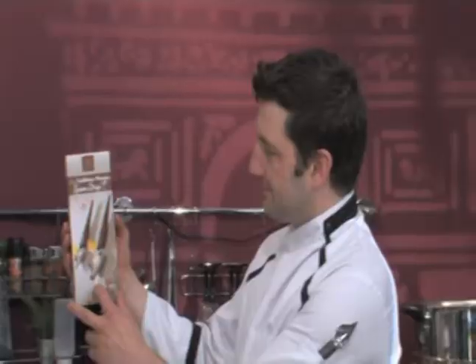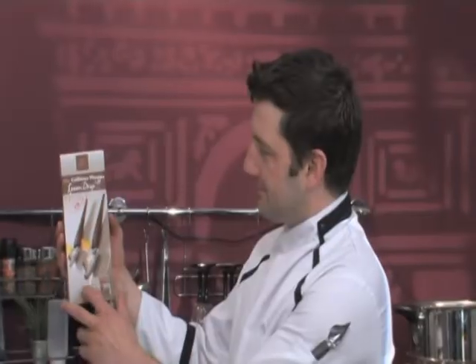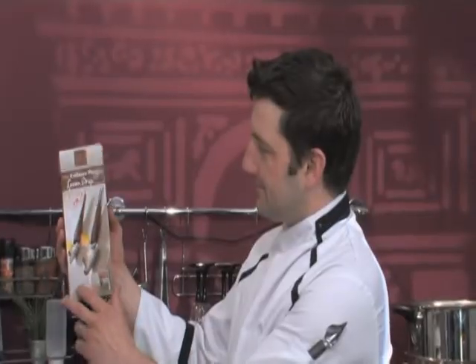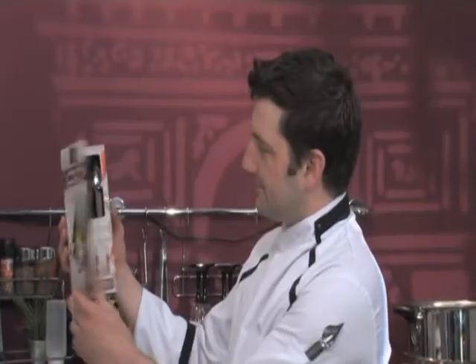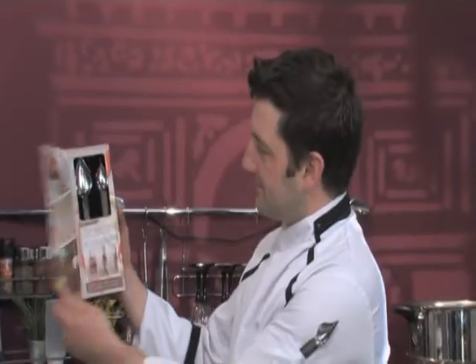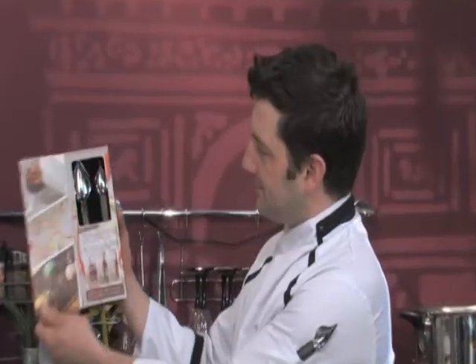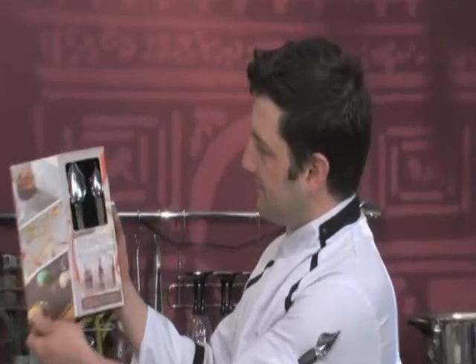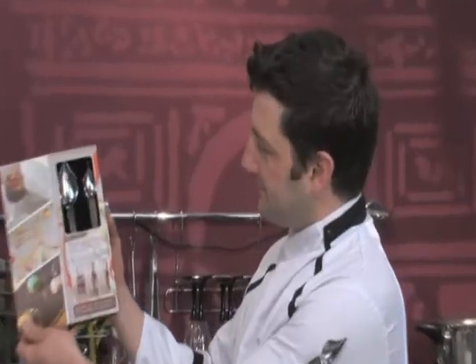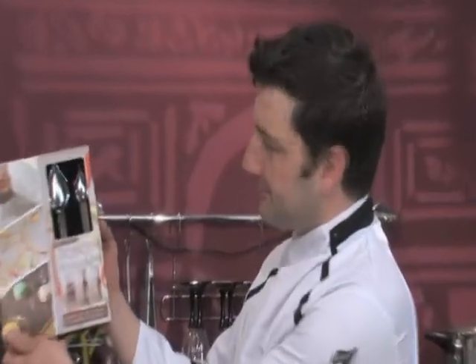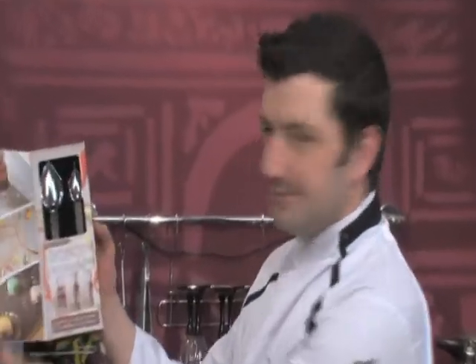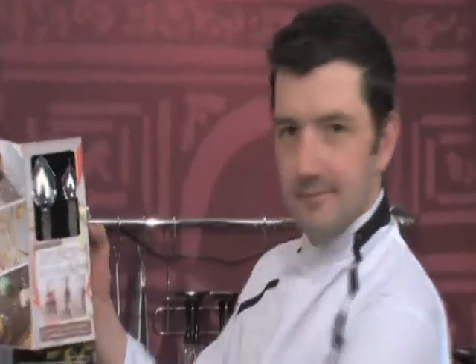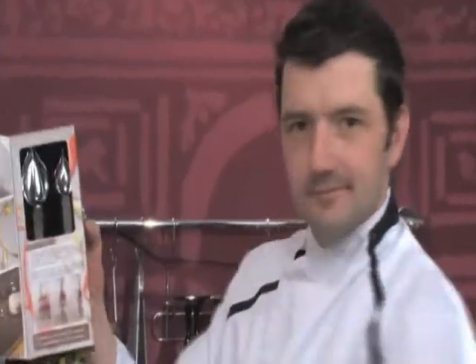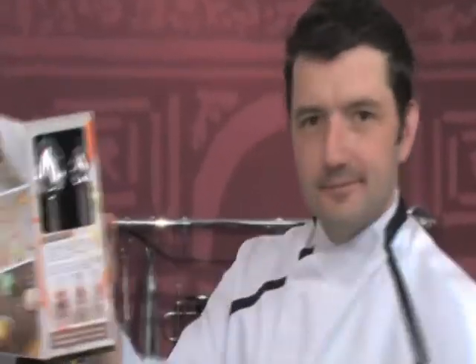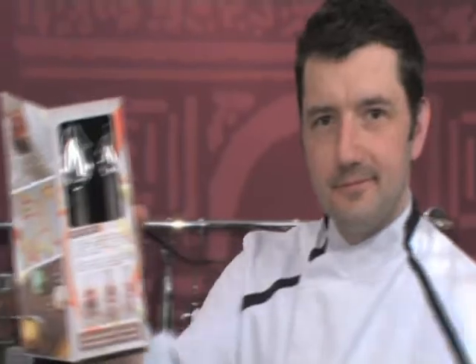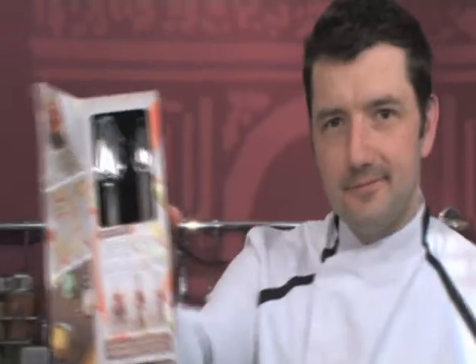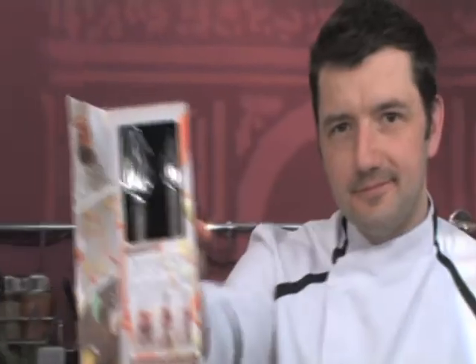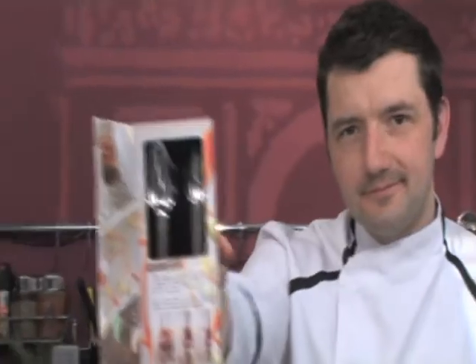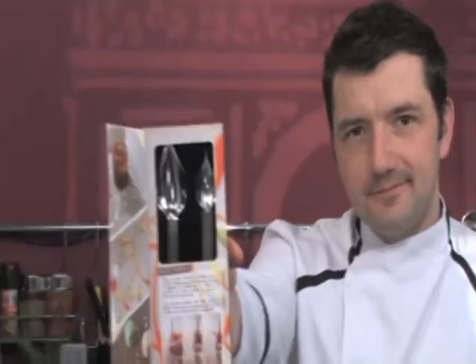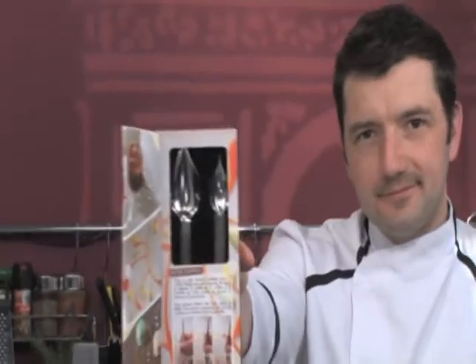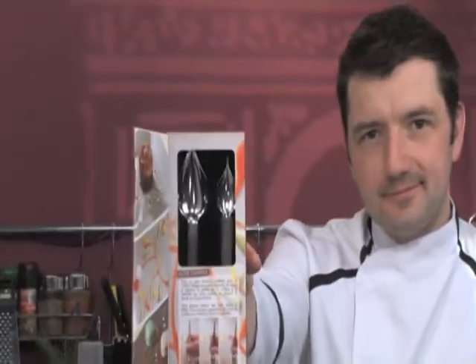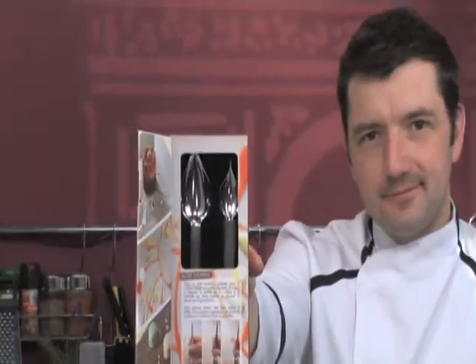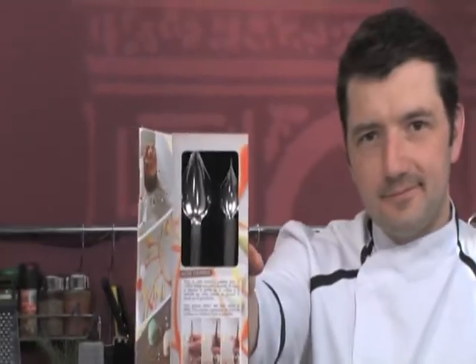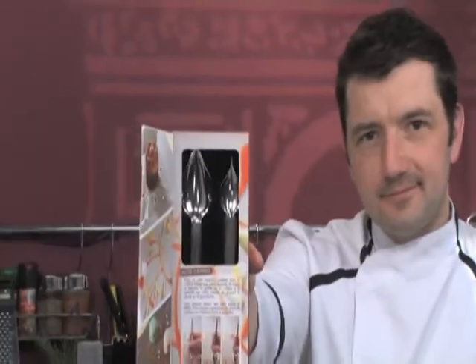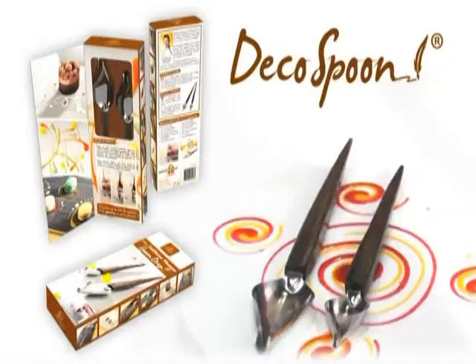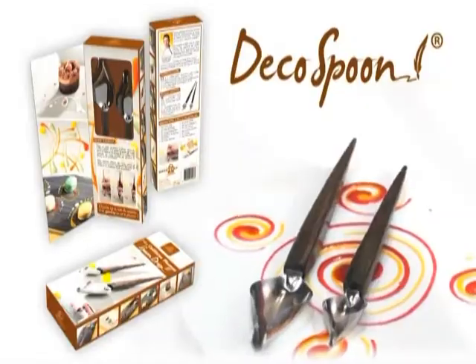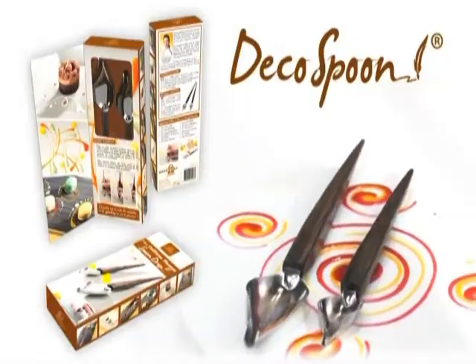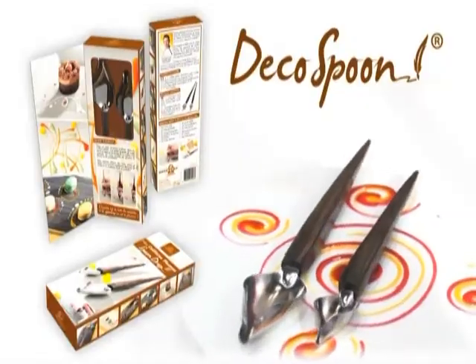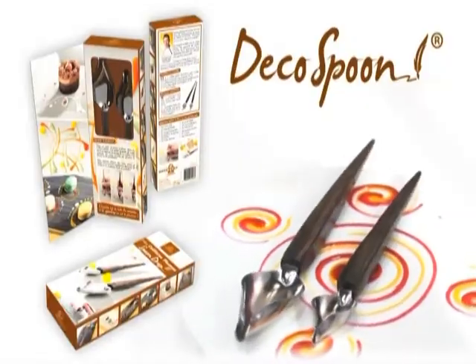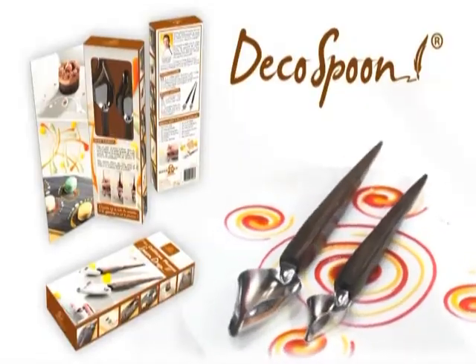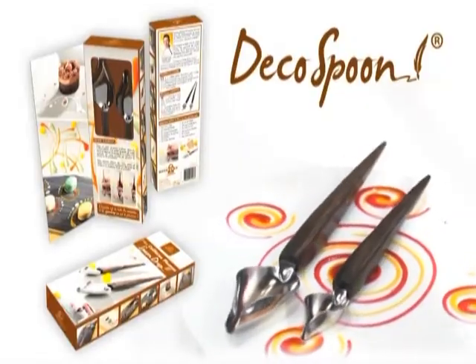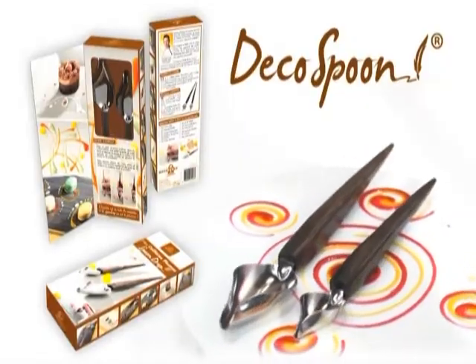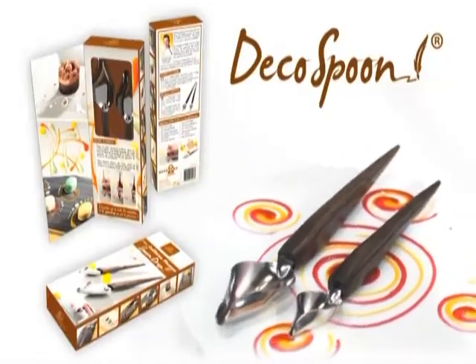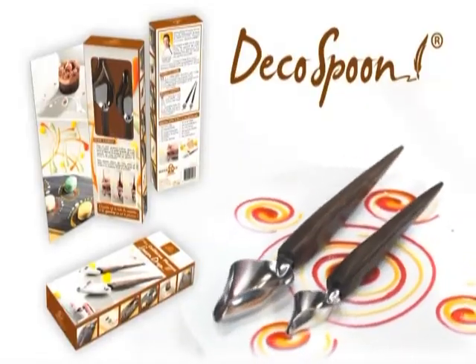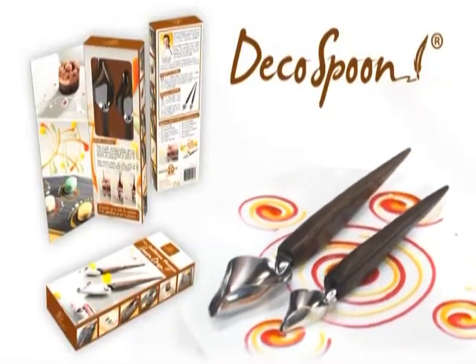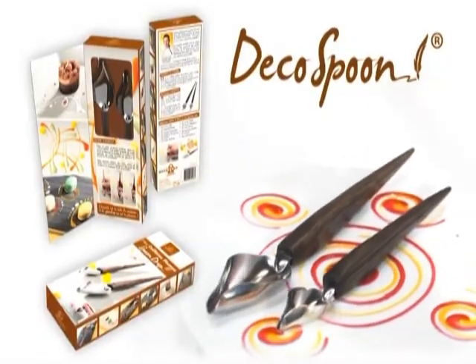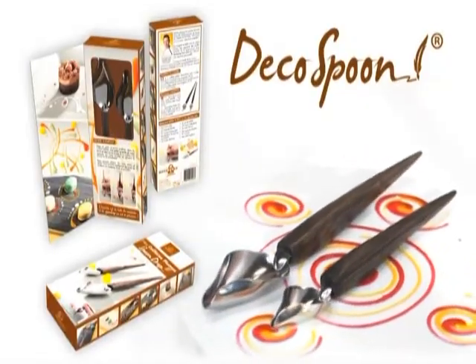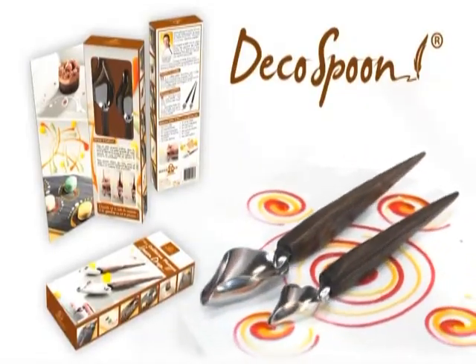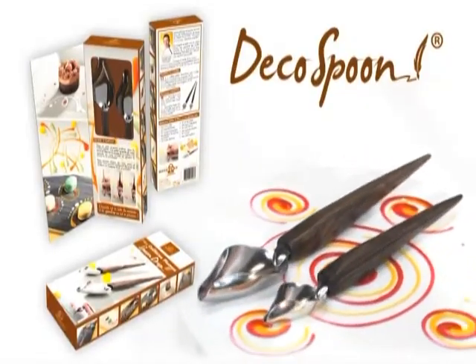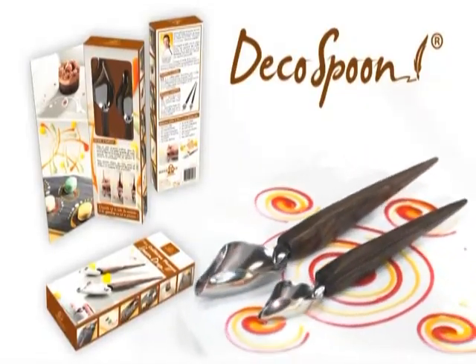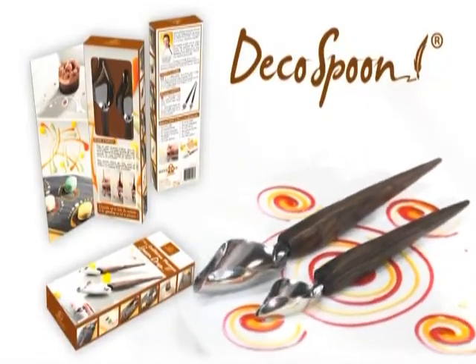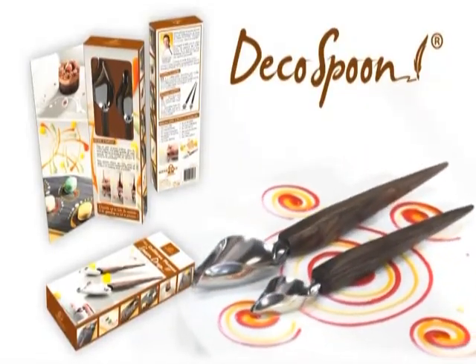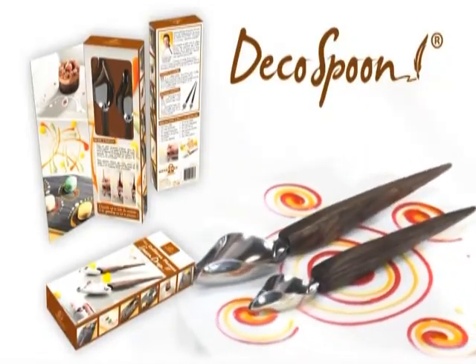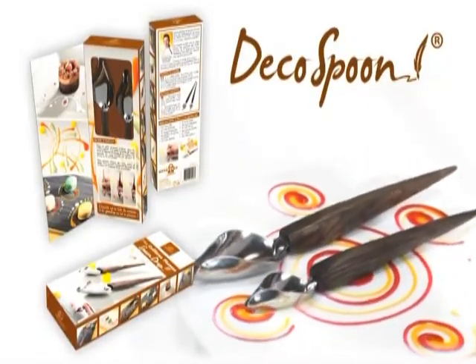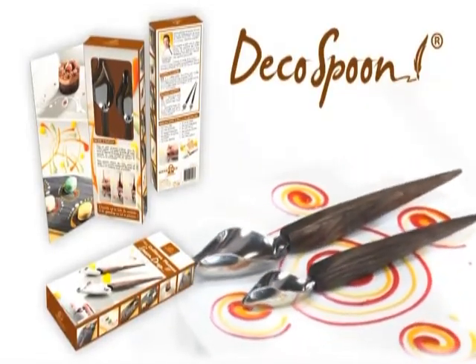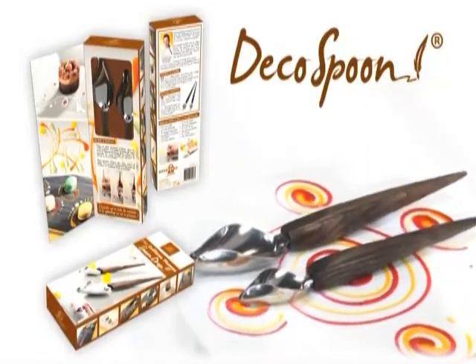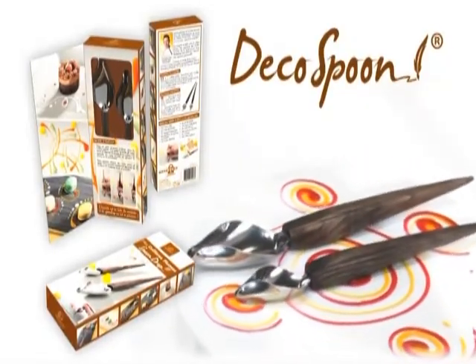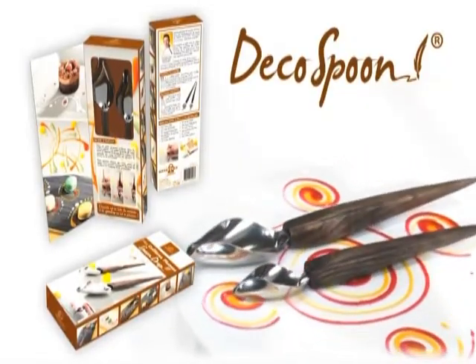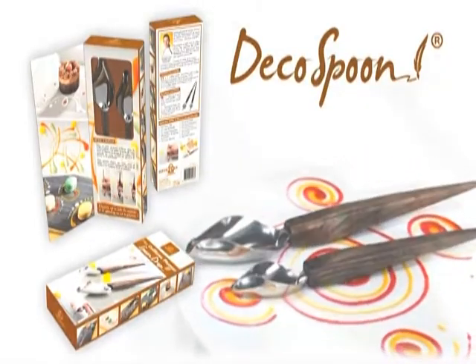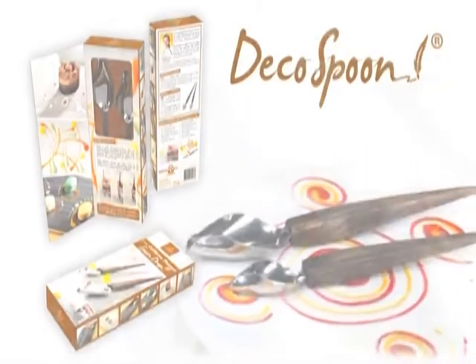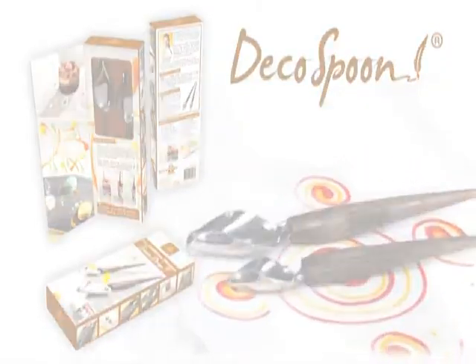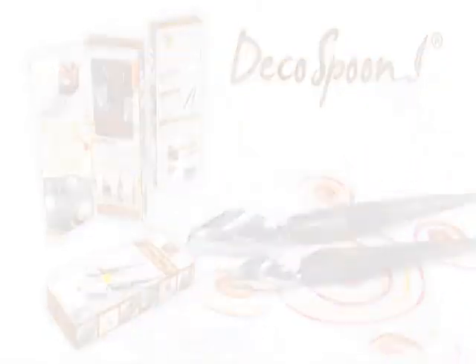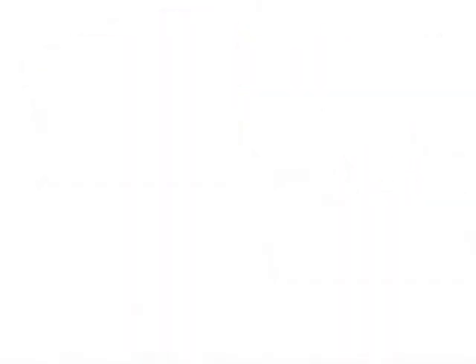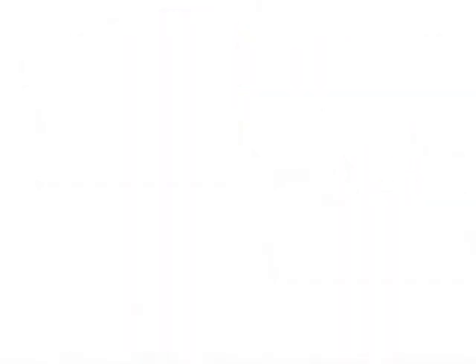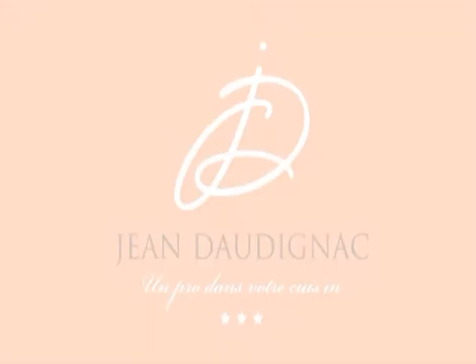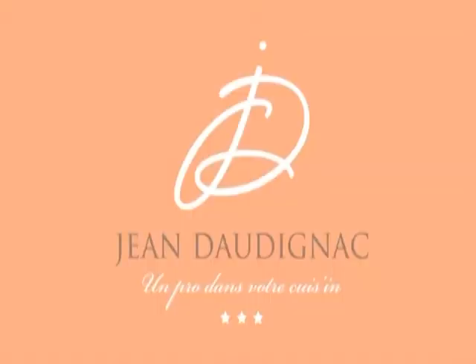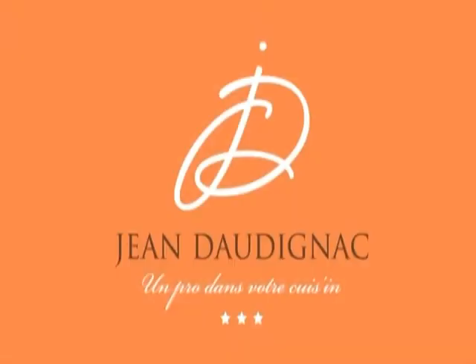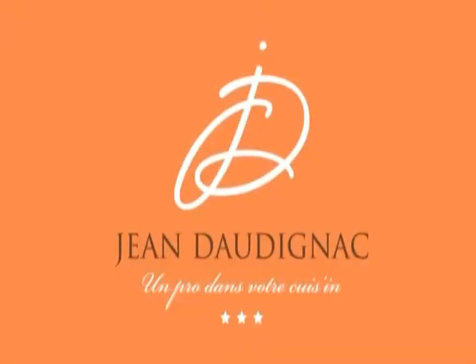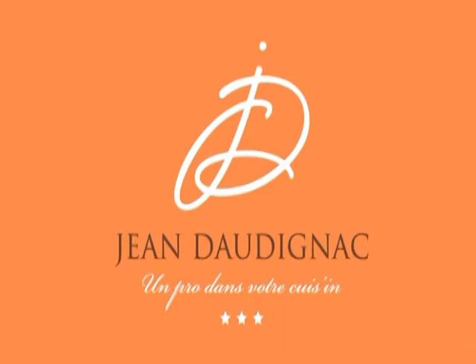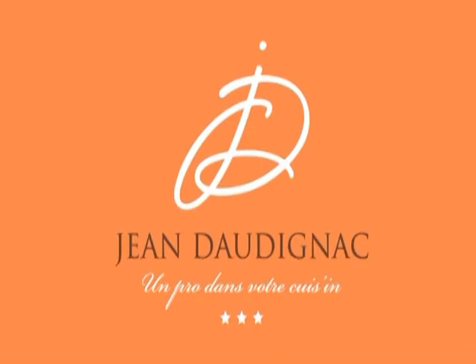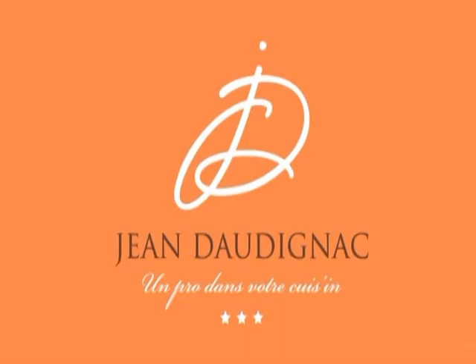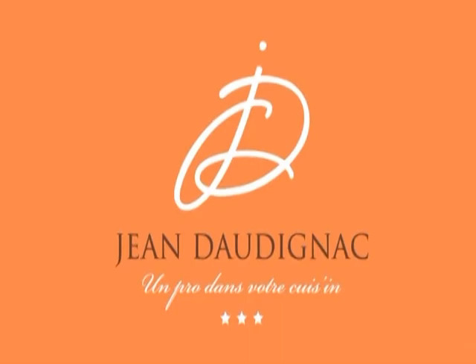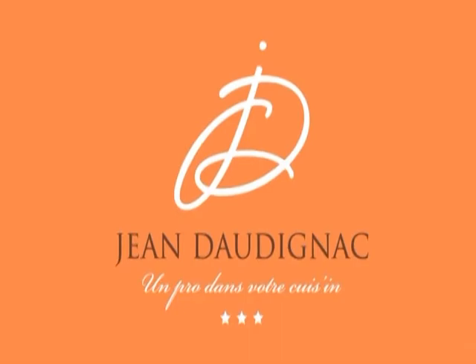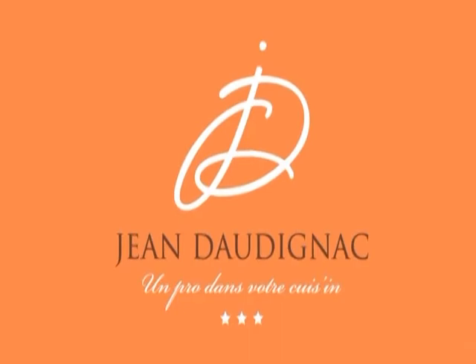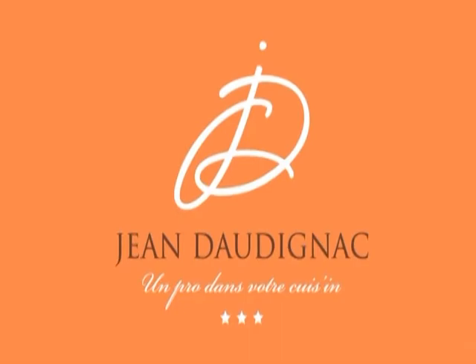Deco Spoon. The new Spoon Drops are to the dish what brushes are to the canvas. Deco Spoon is the new essential tool for your kitchen.